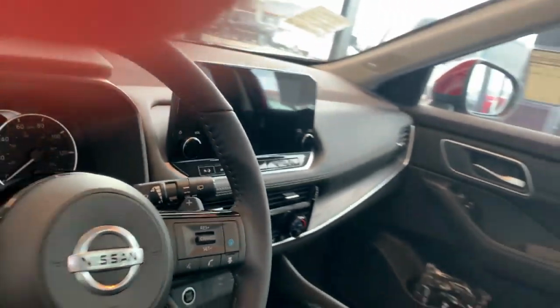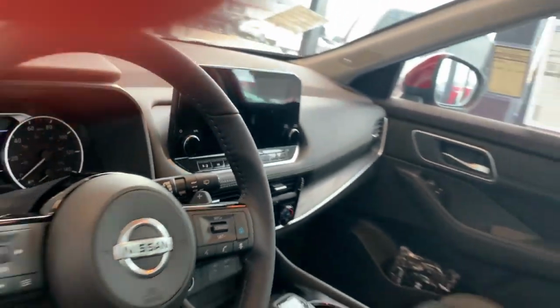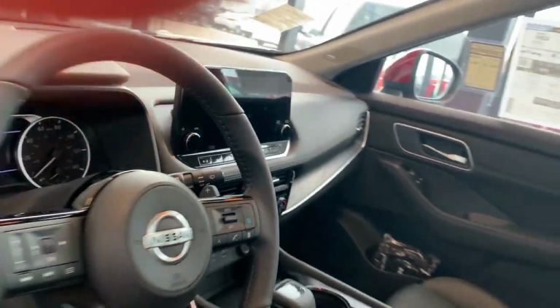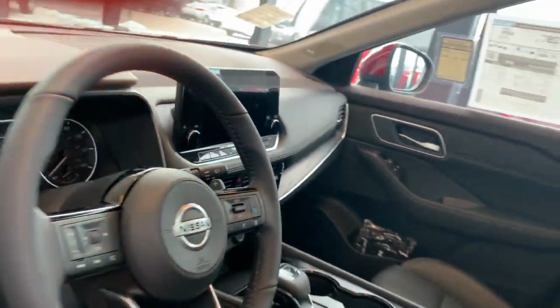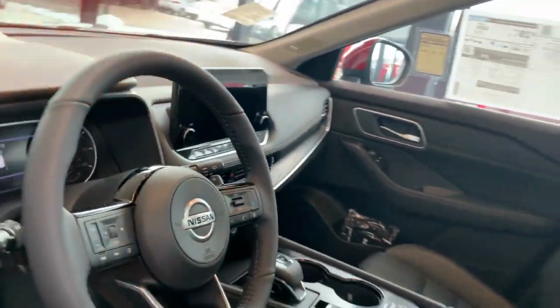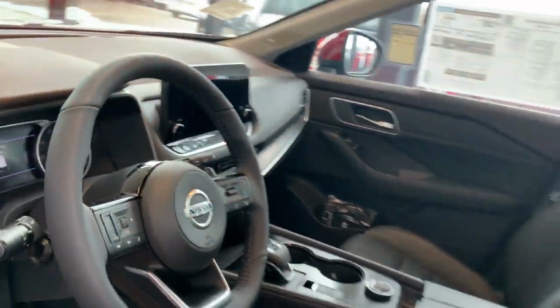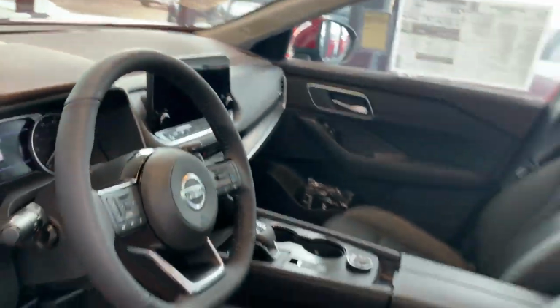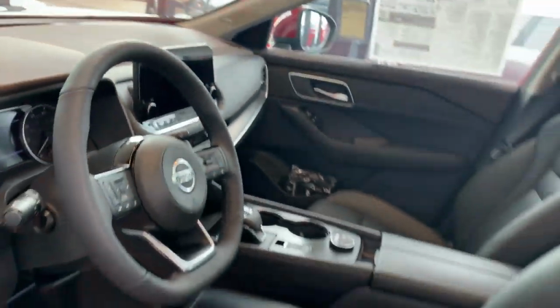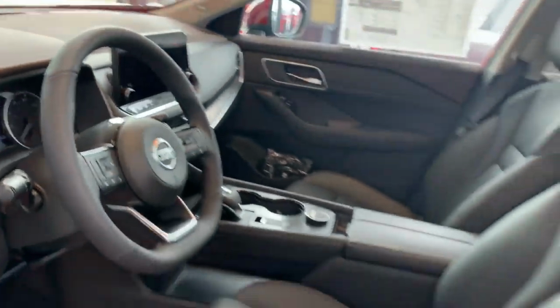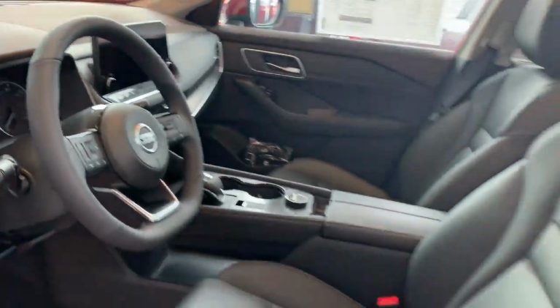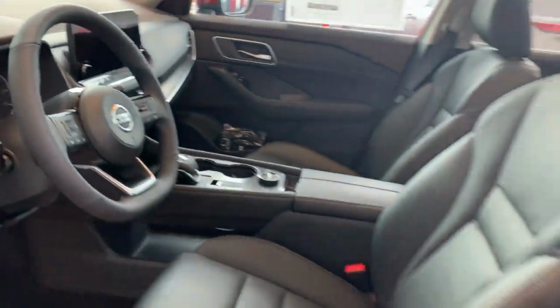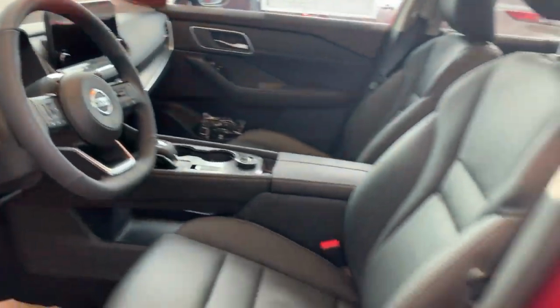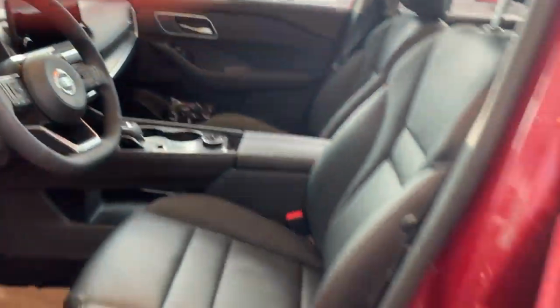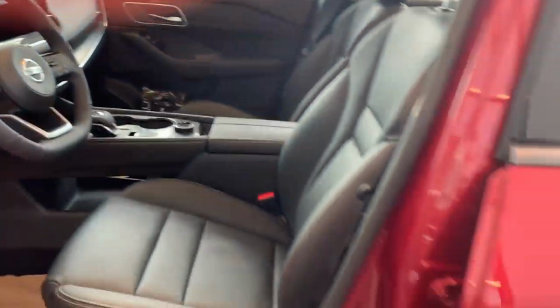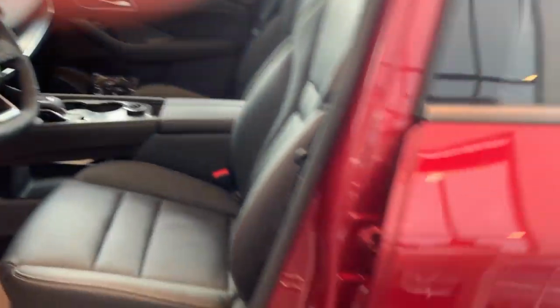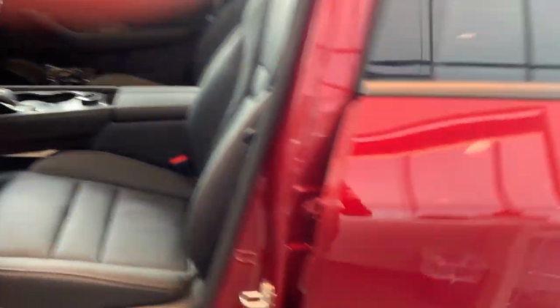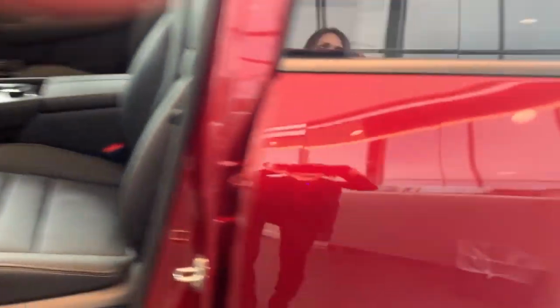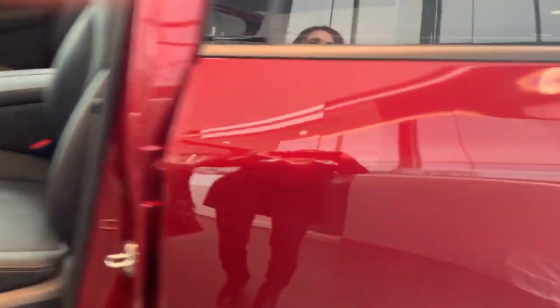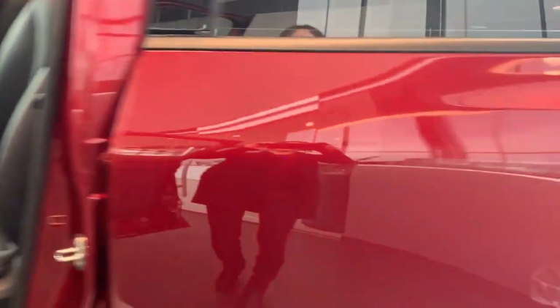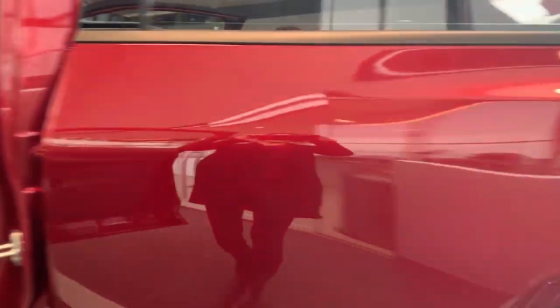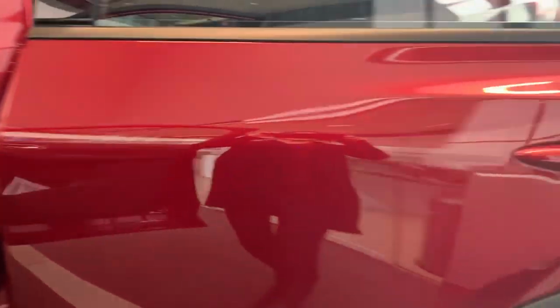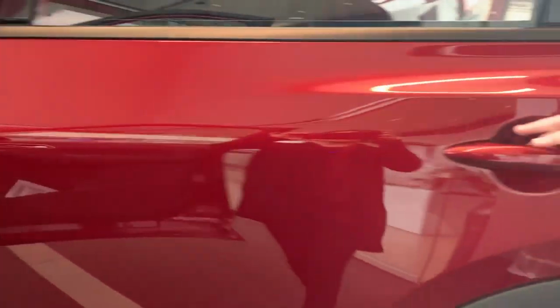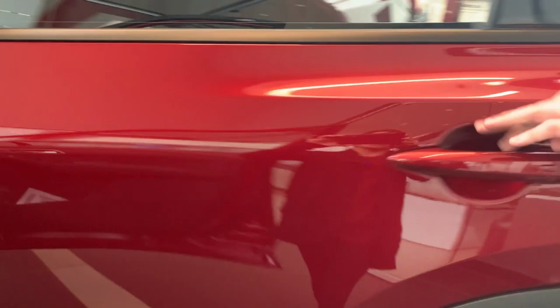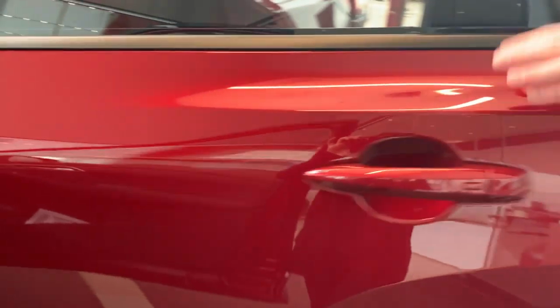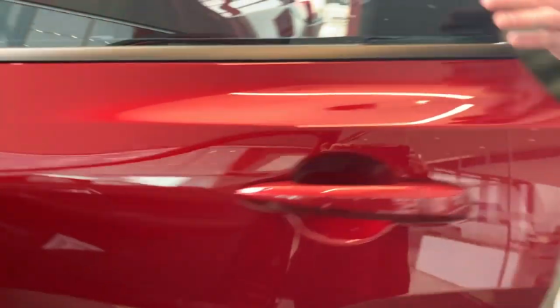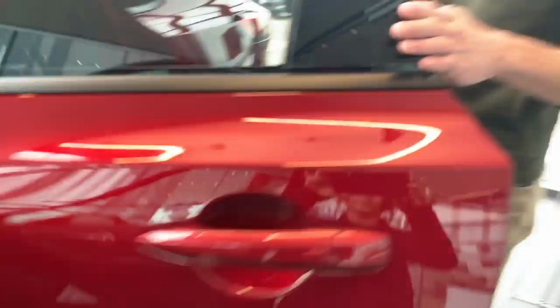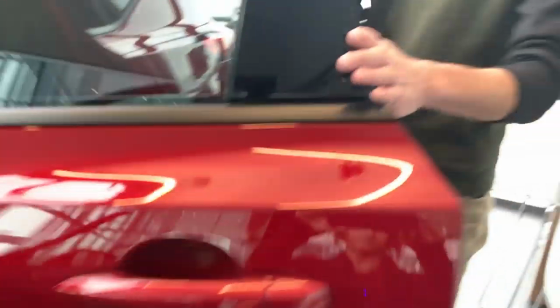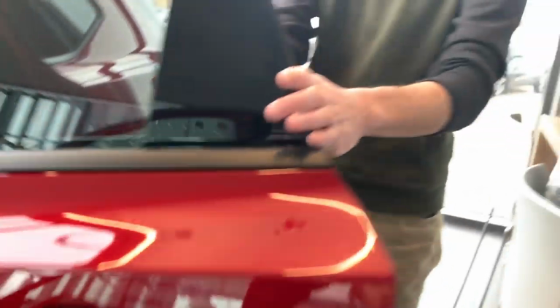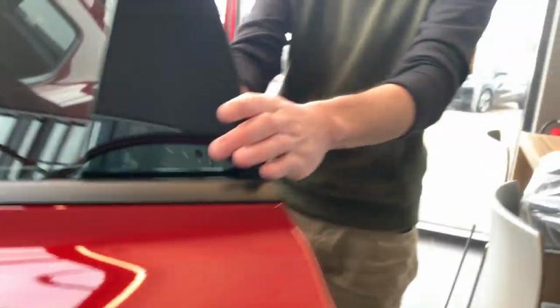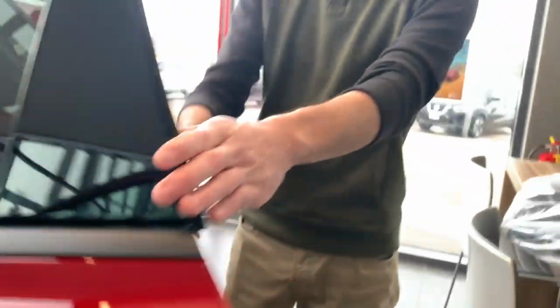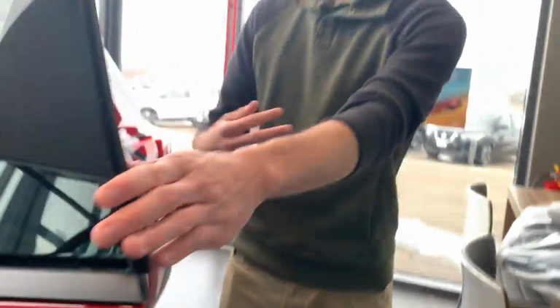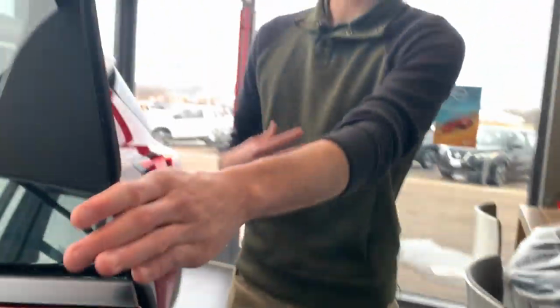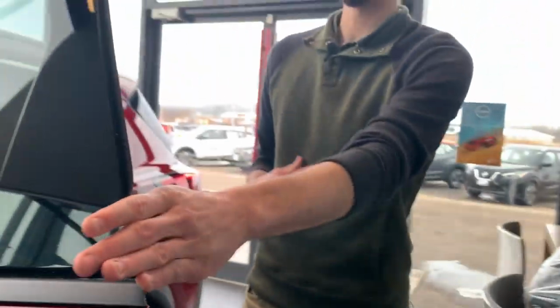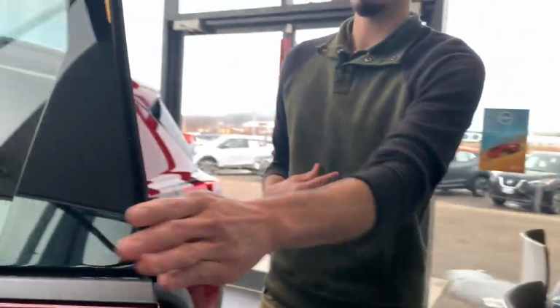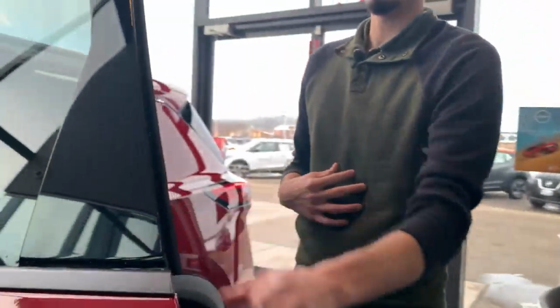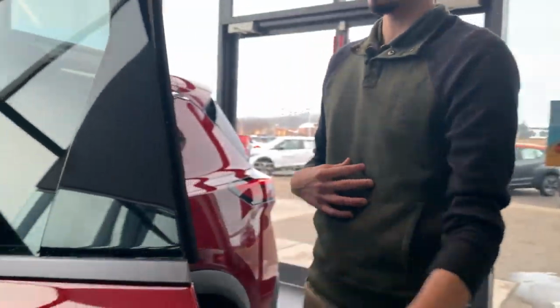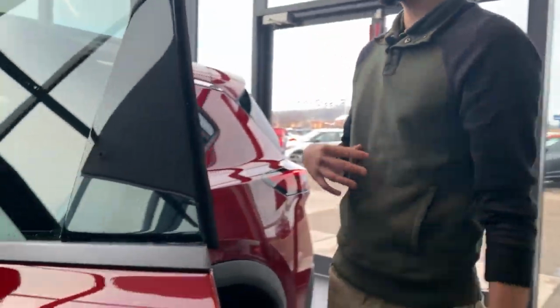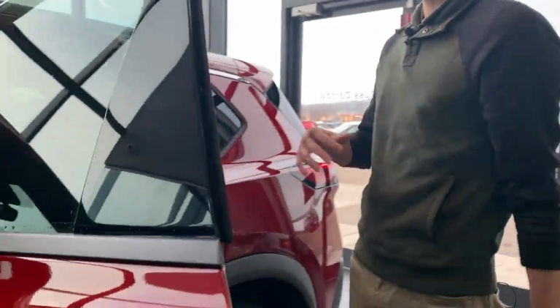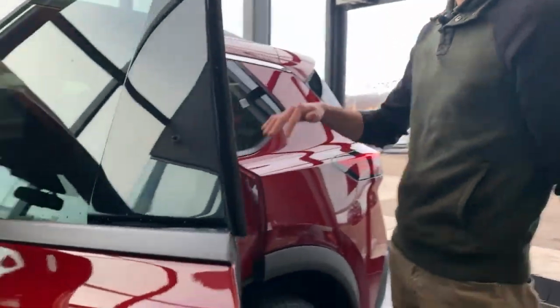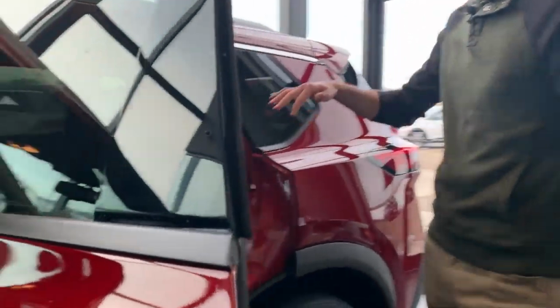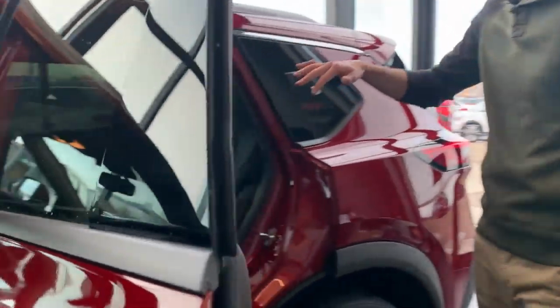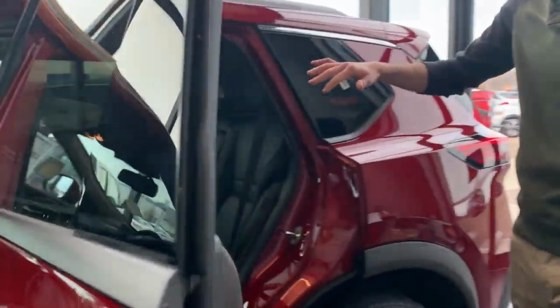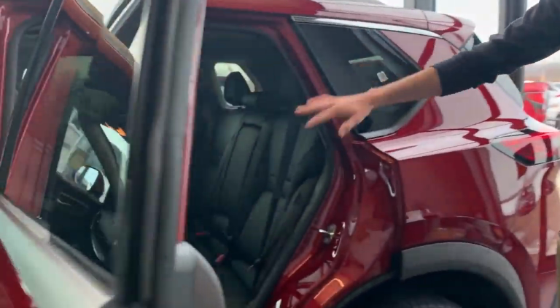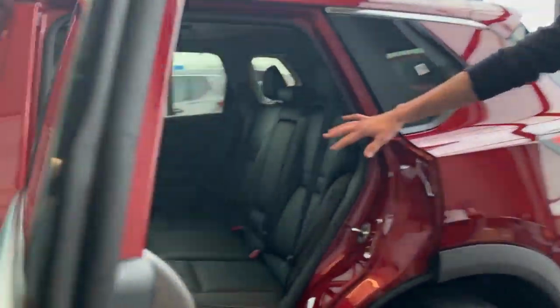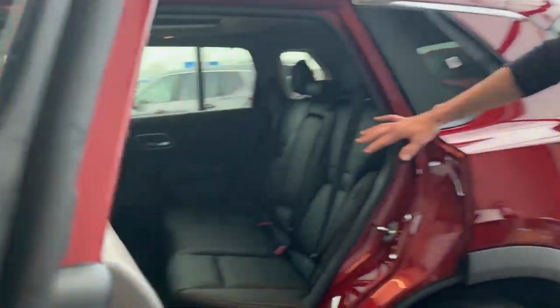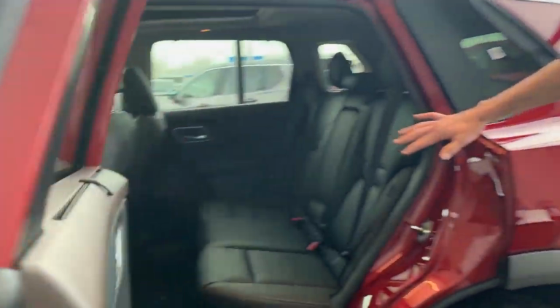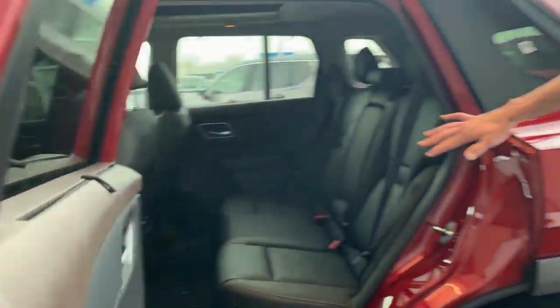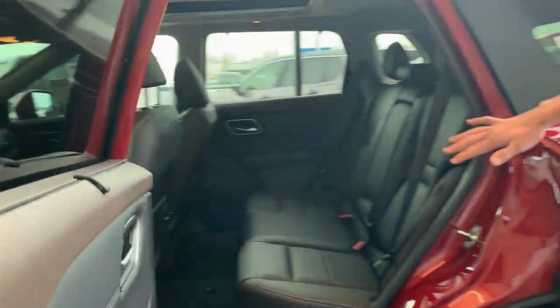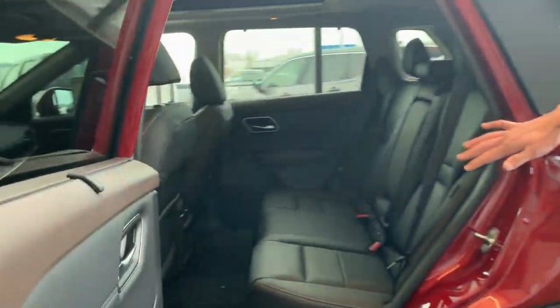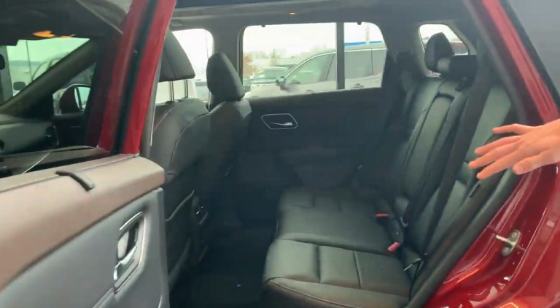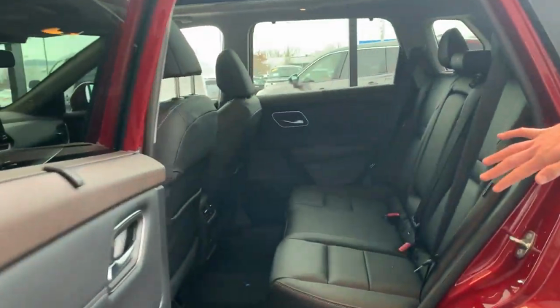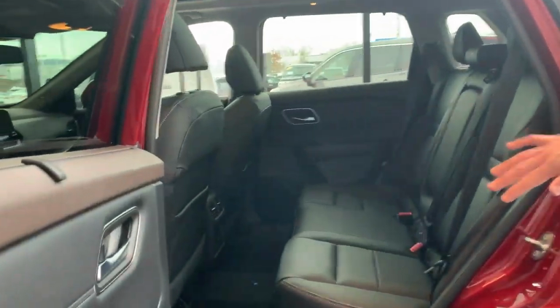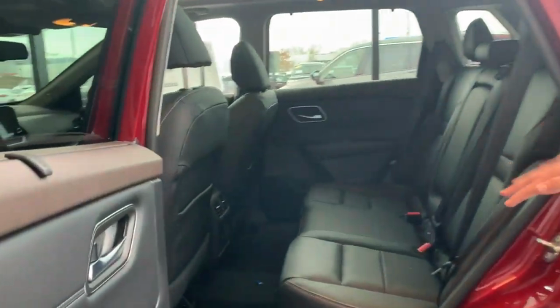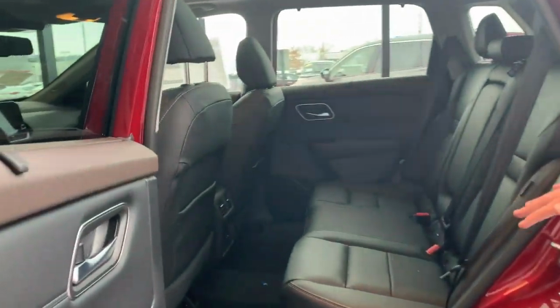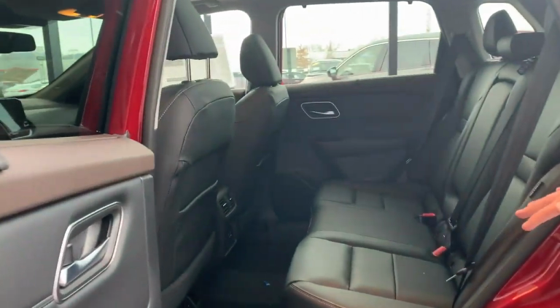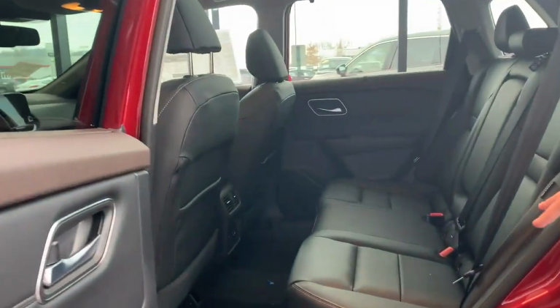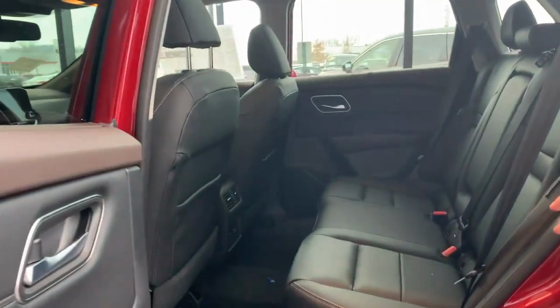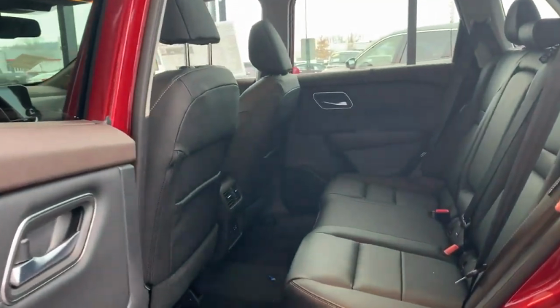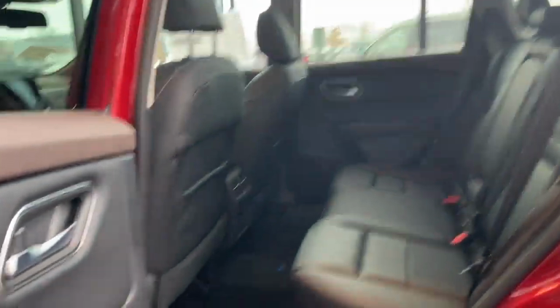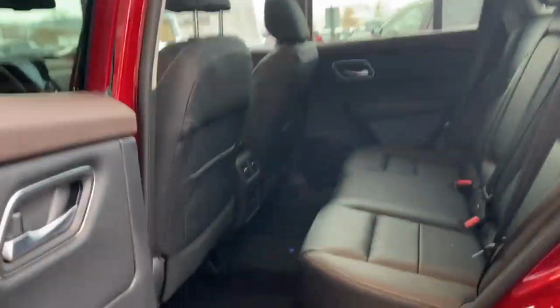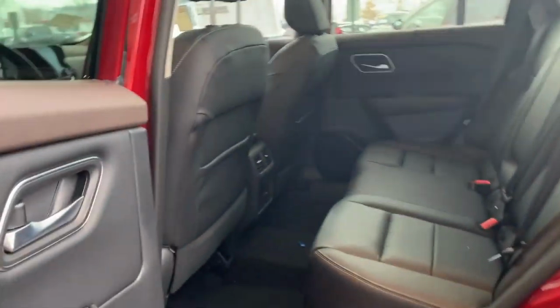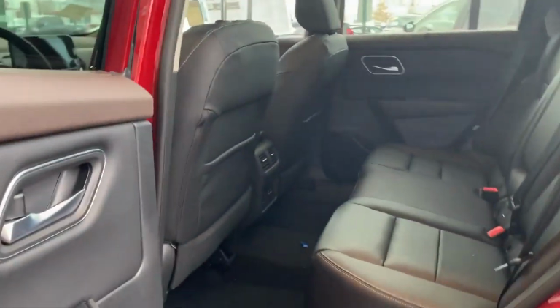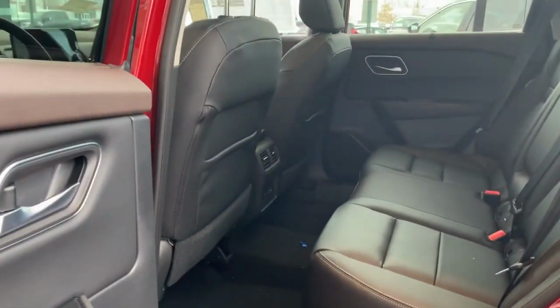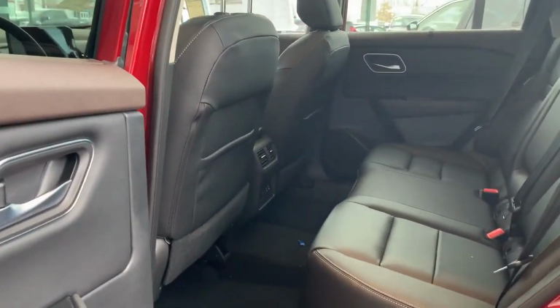And then this is my favorite part, because I'm a tall person, the back seats have plenty of room for your legs.